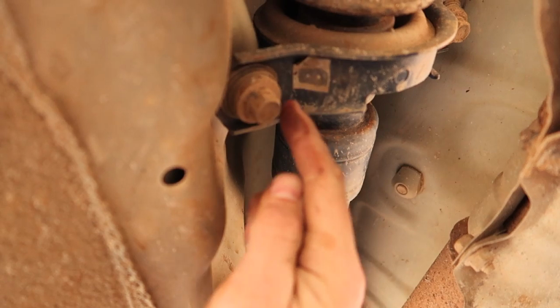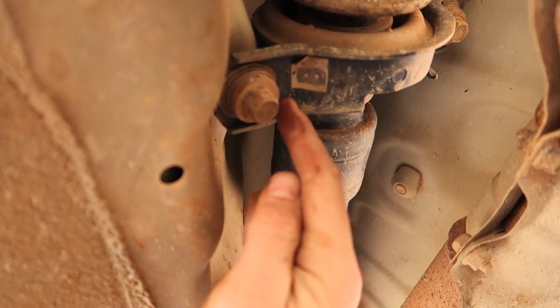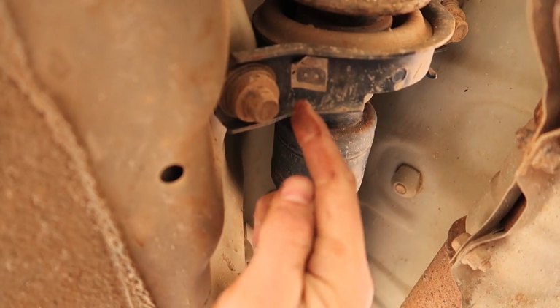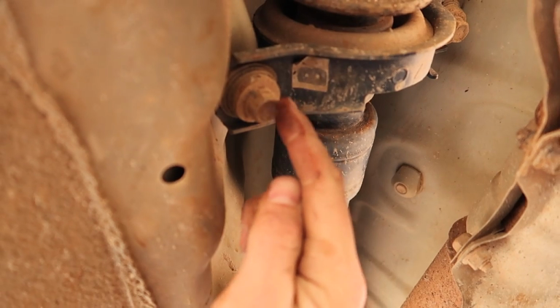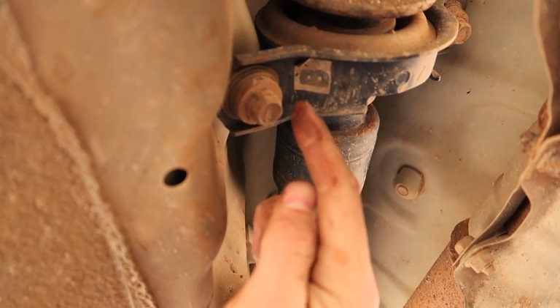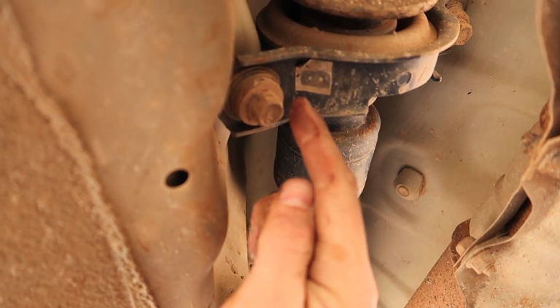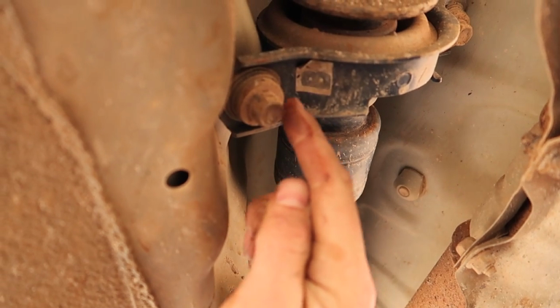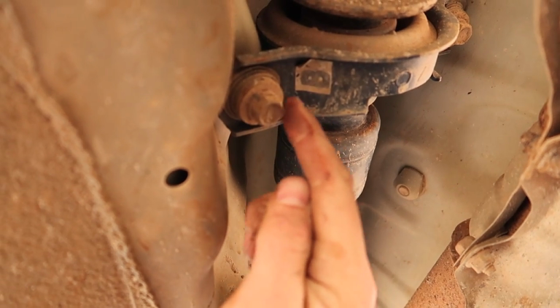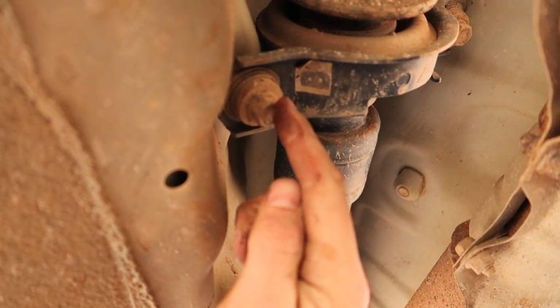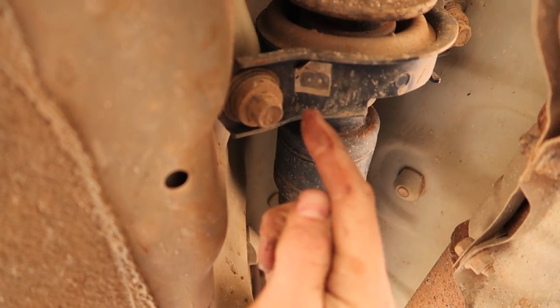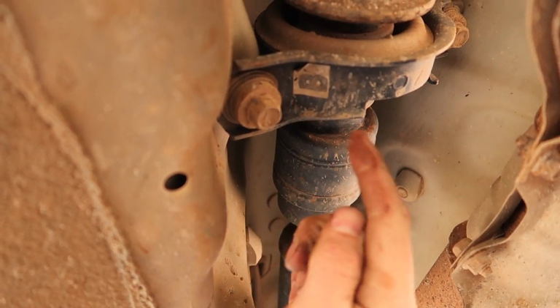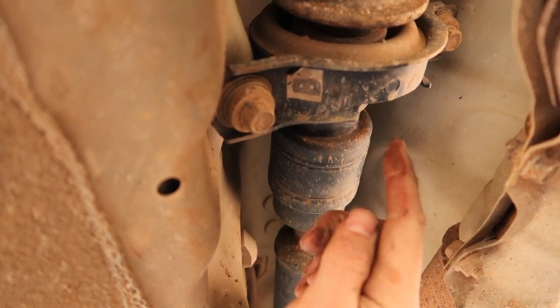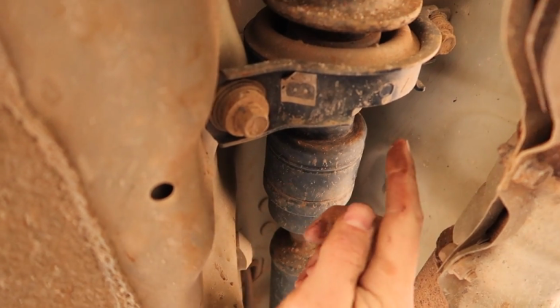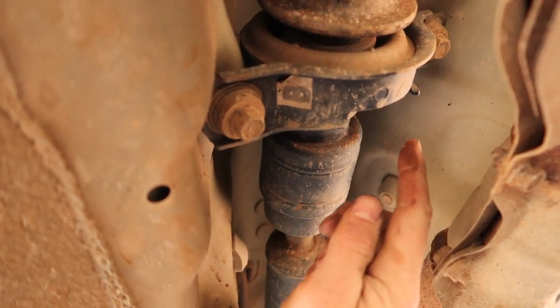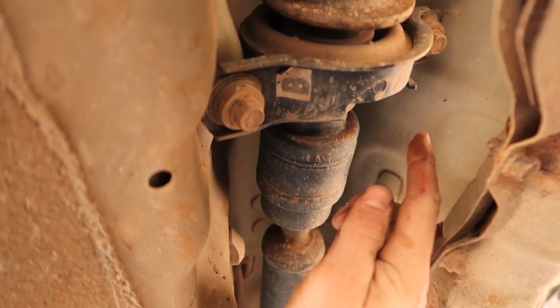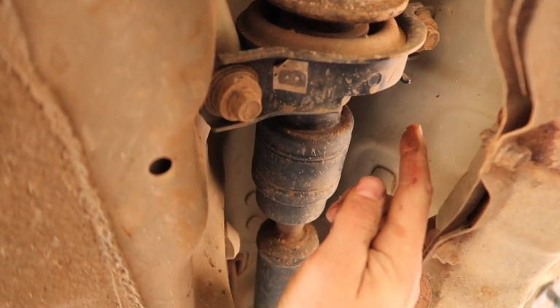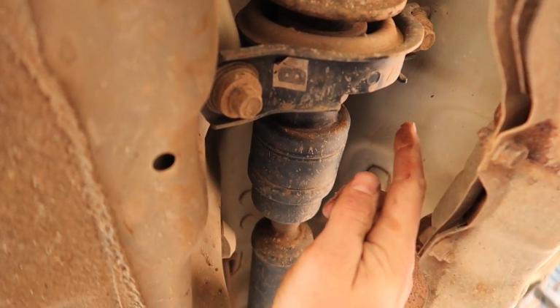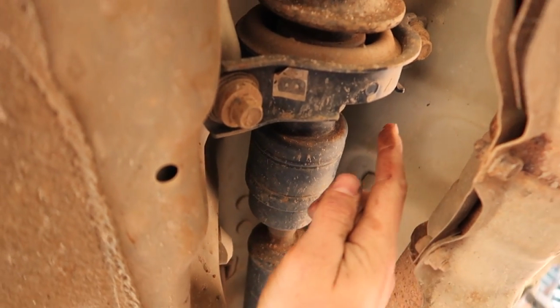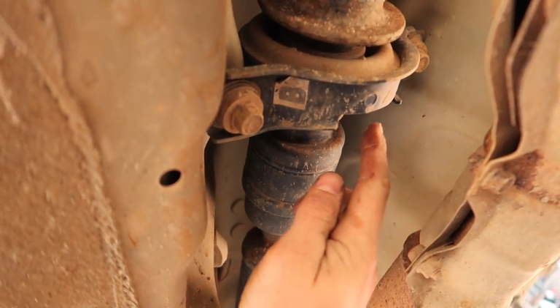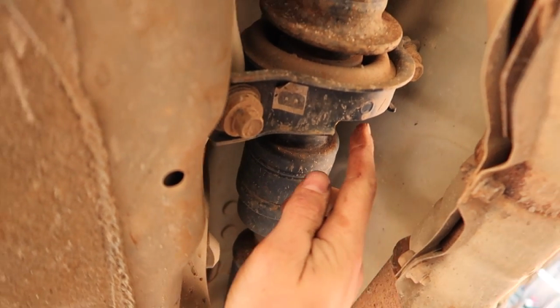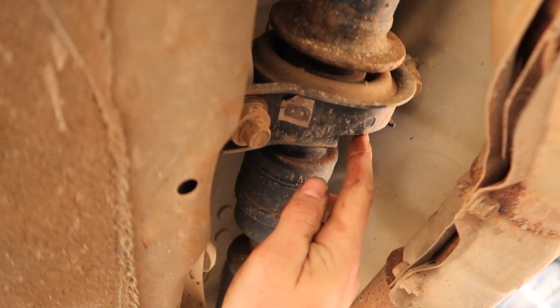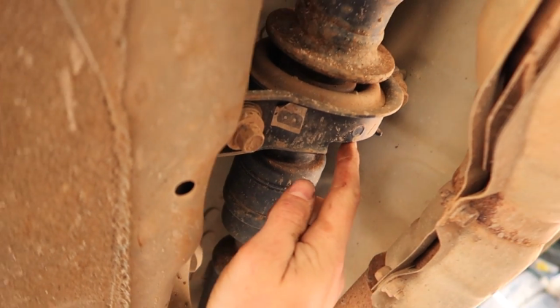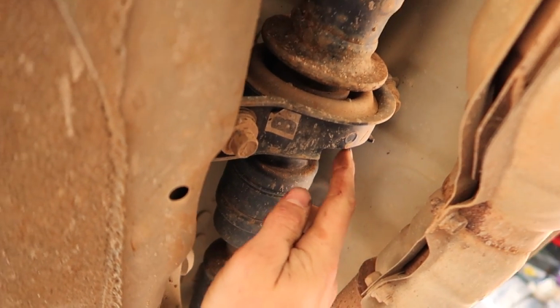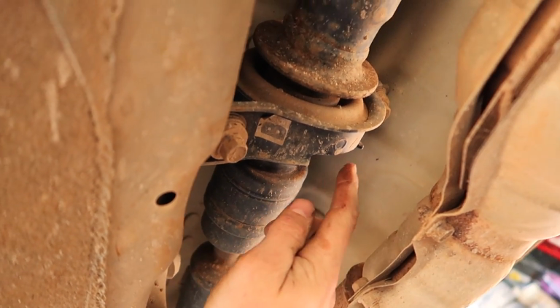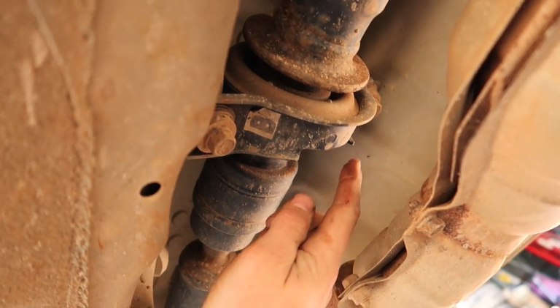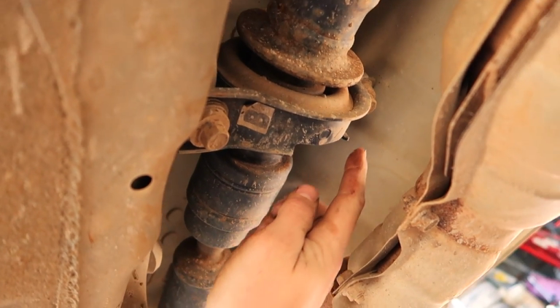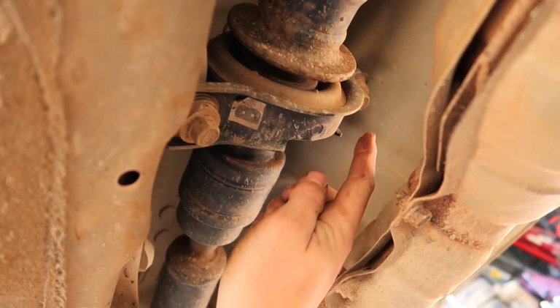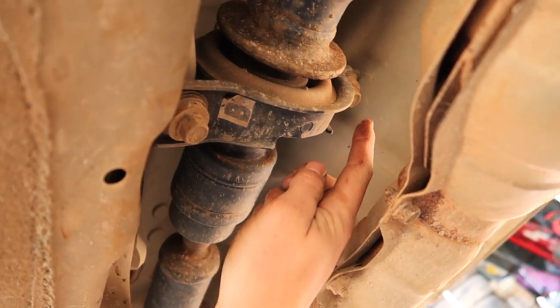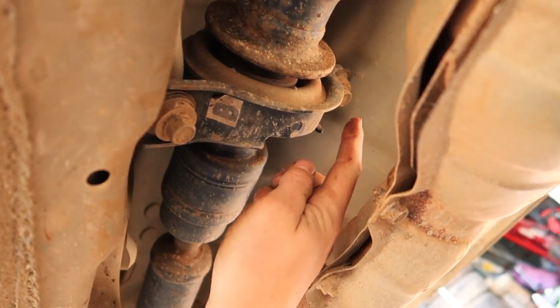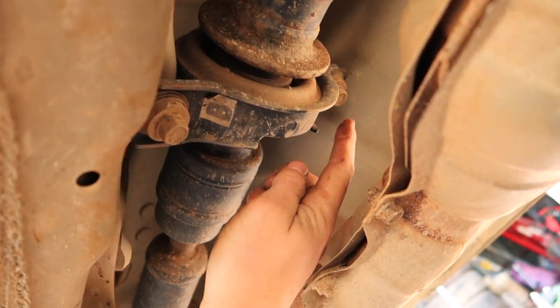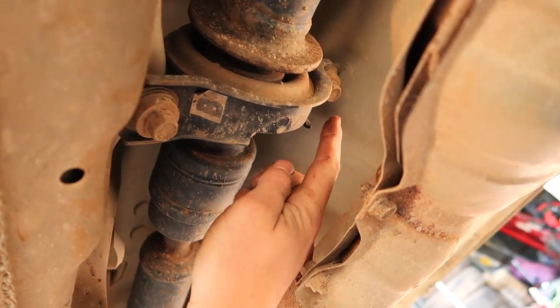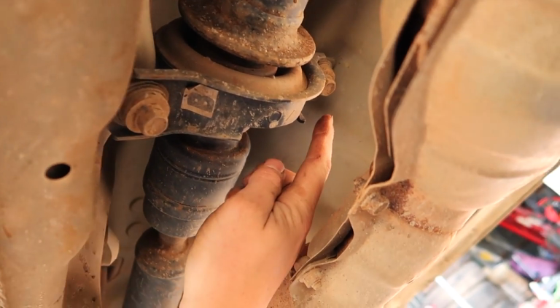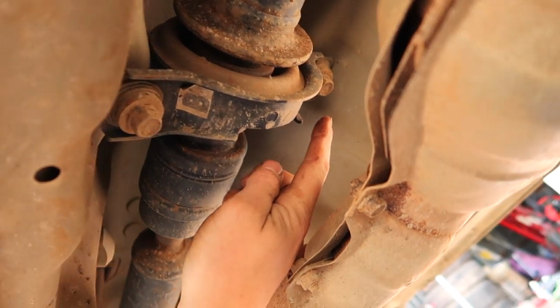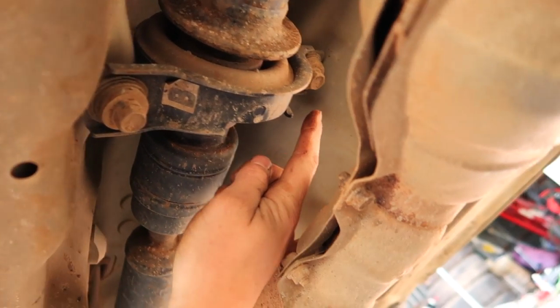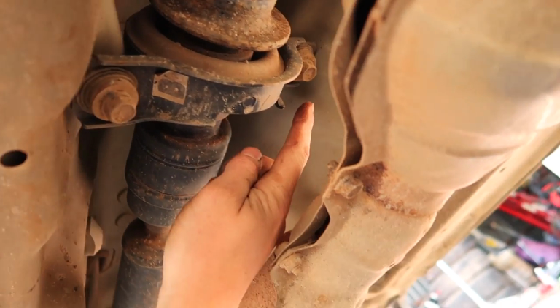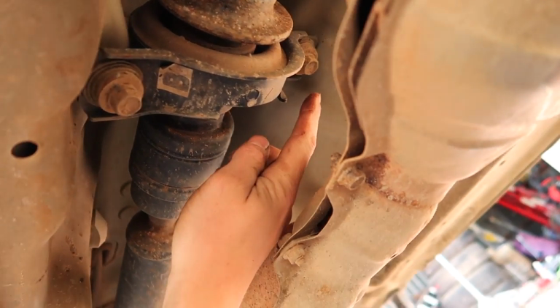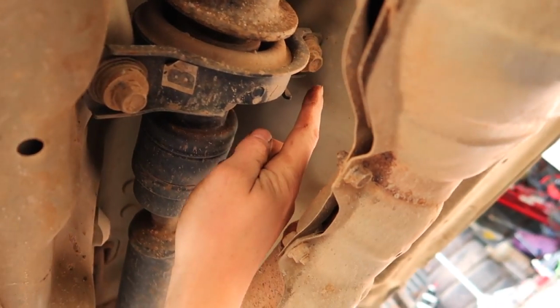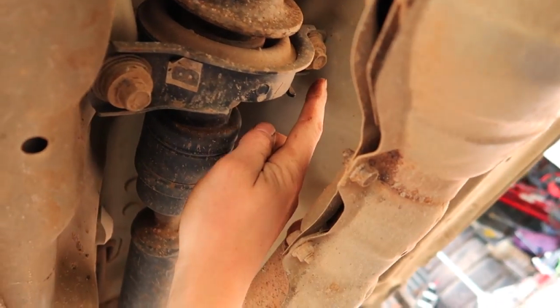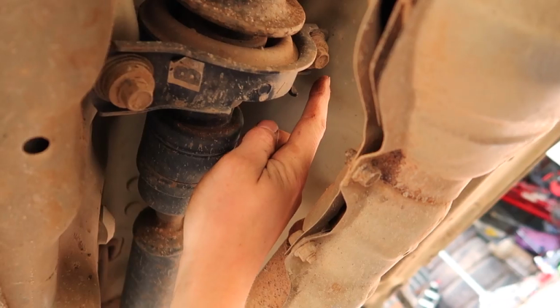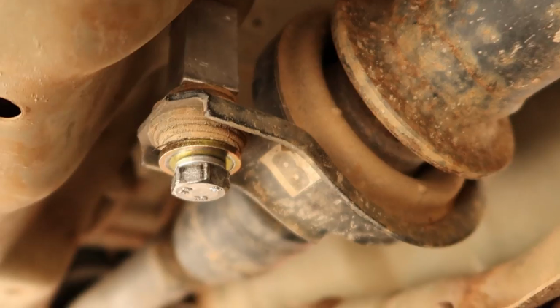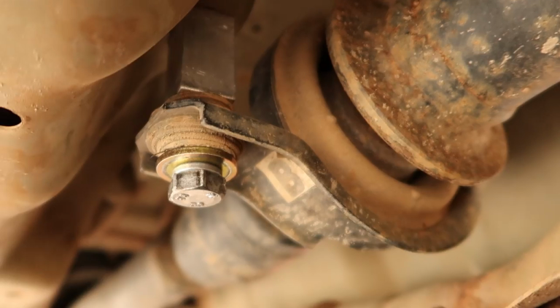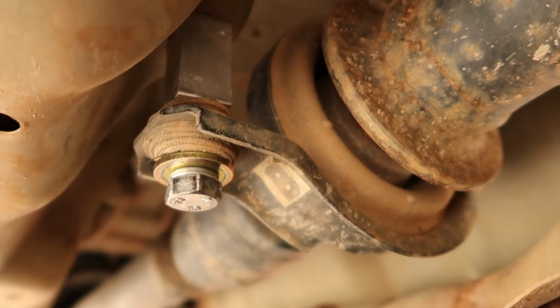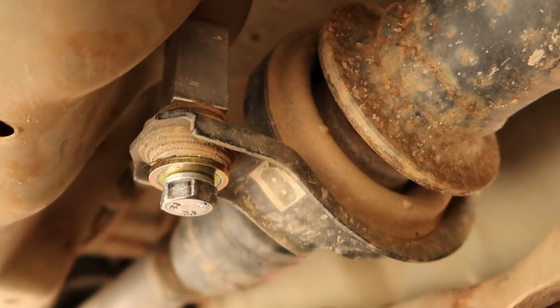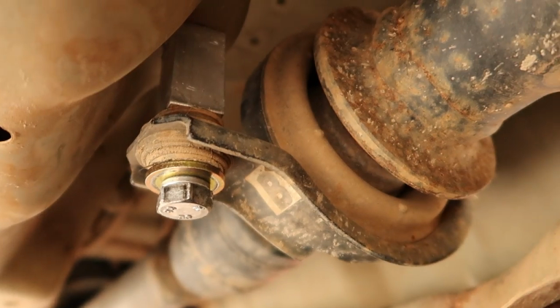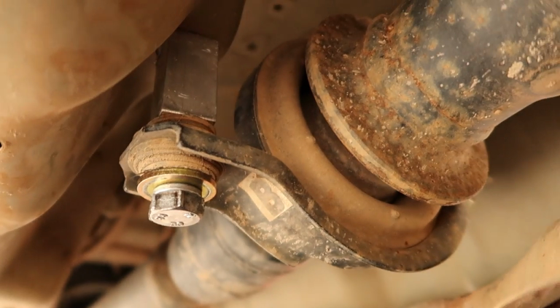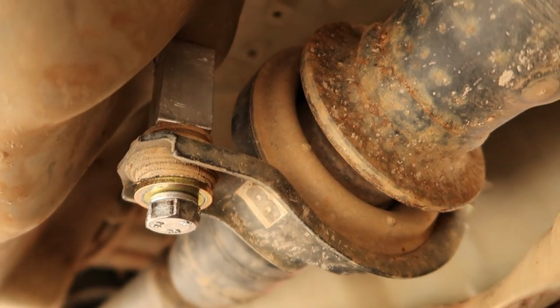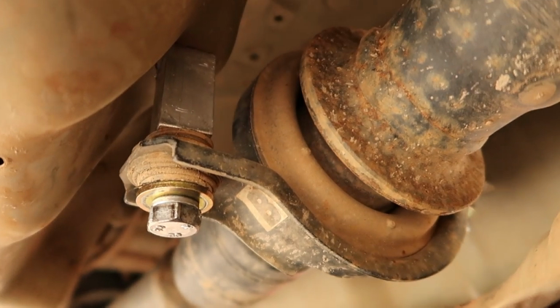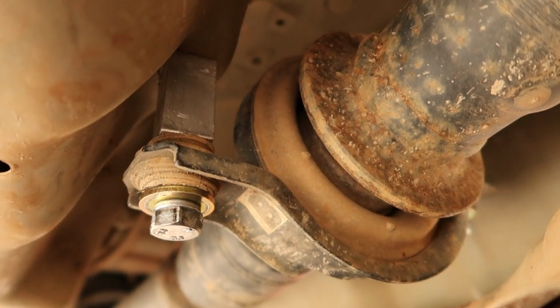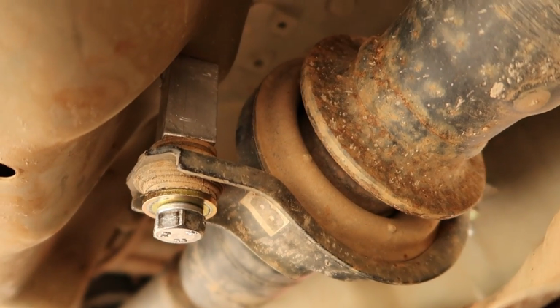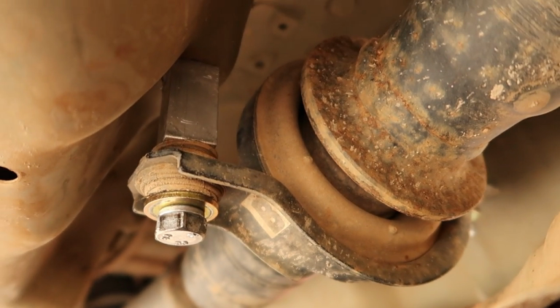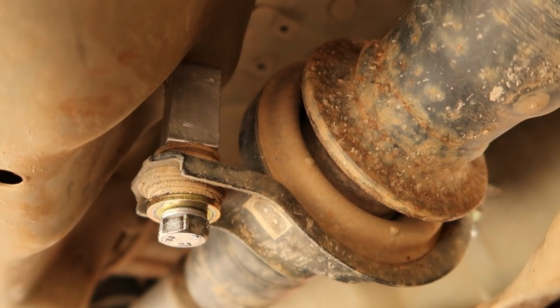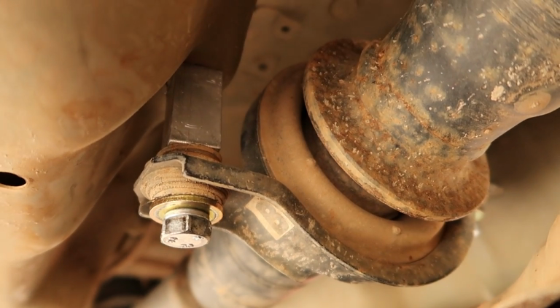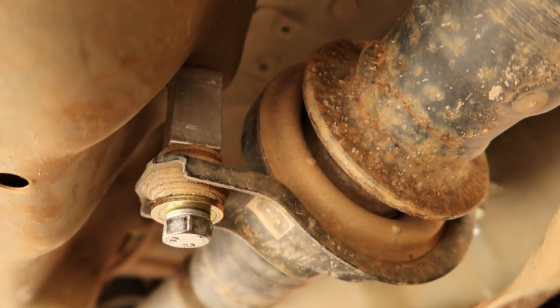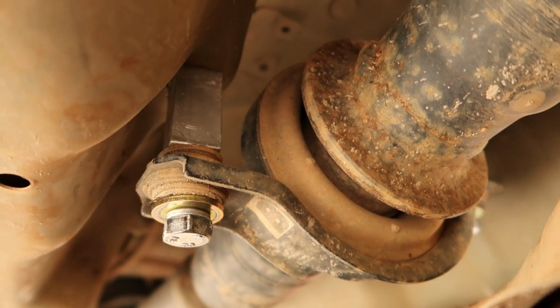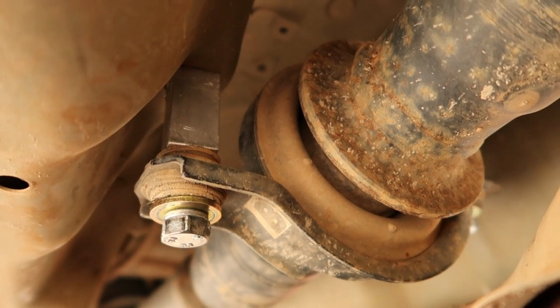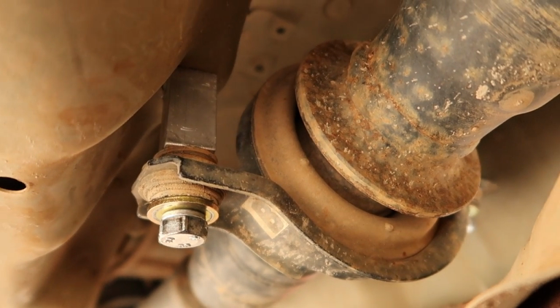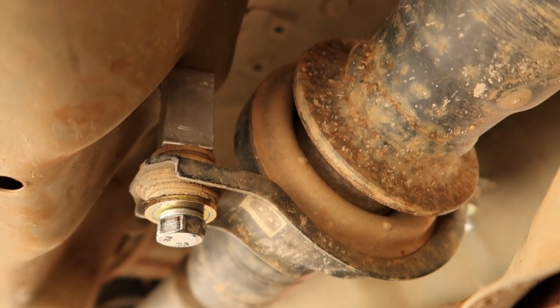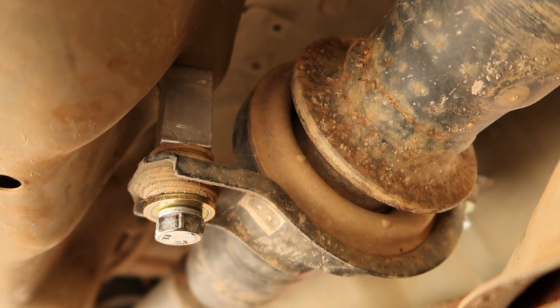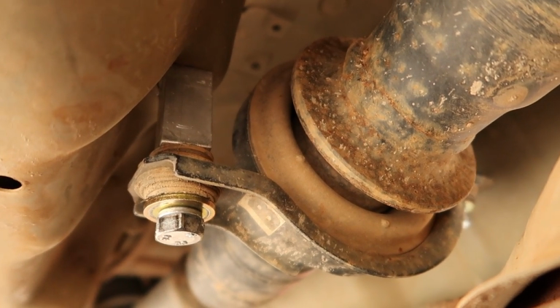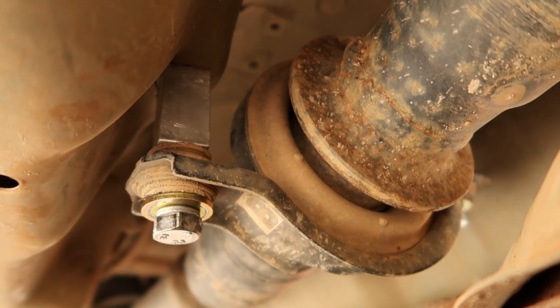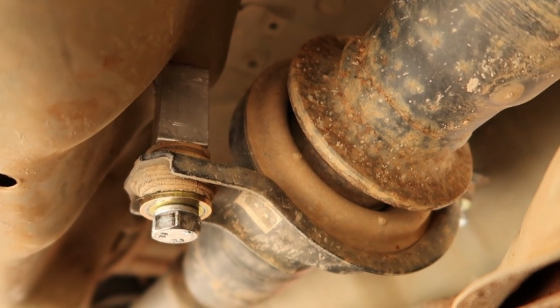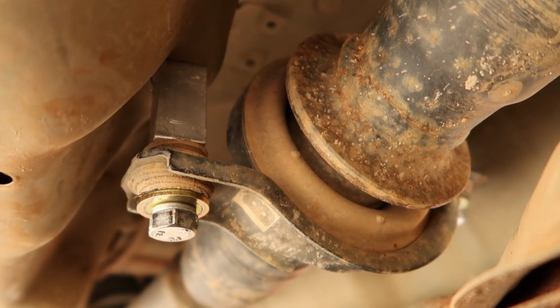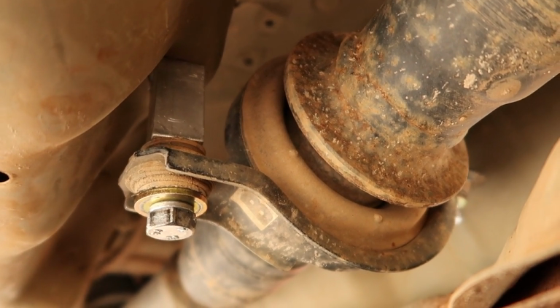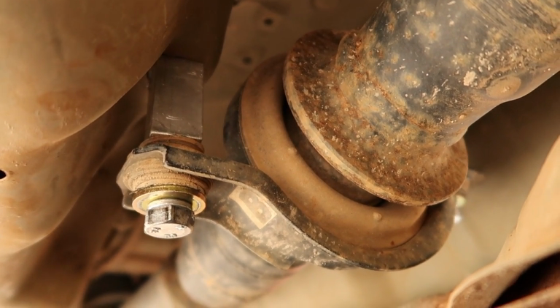Next you want to support the tail shaft and remove the tail shaft centre bearing bolts. Refit with the provided spacers.